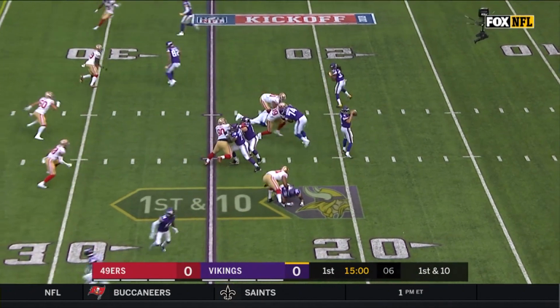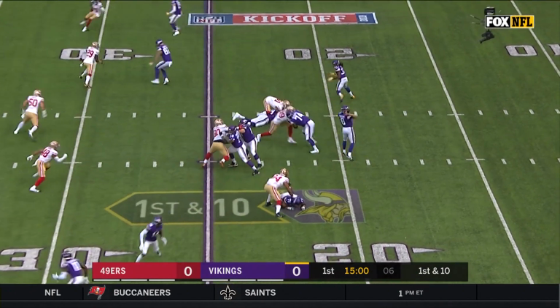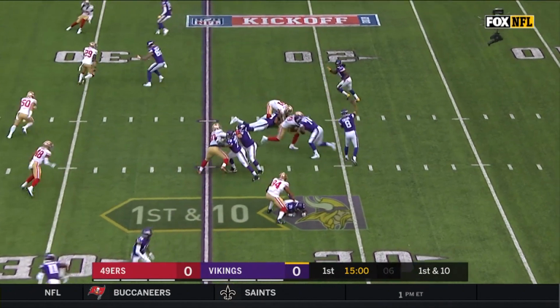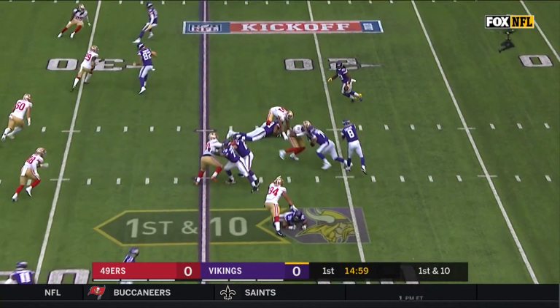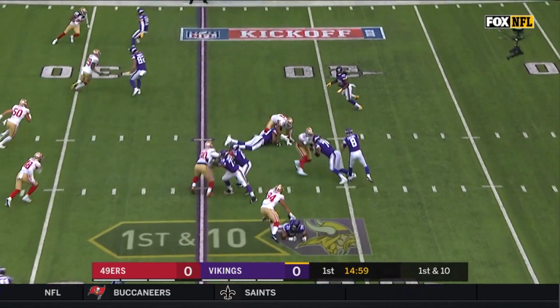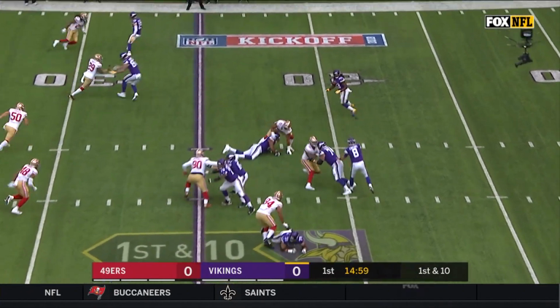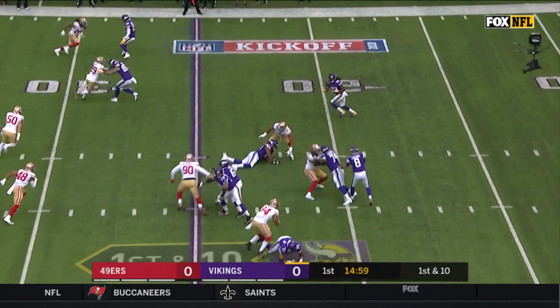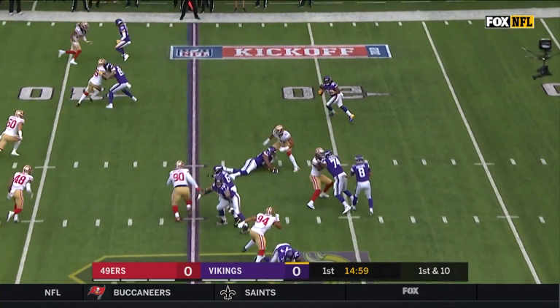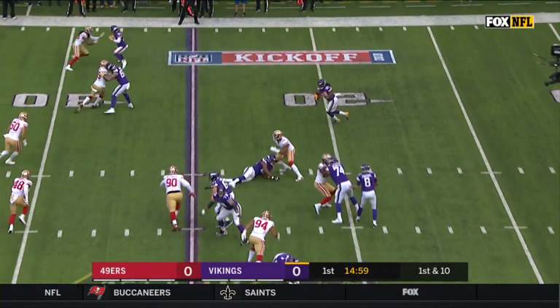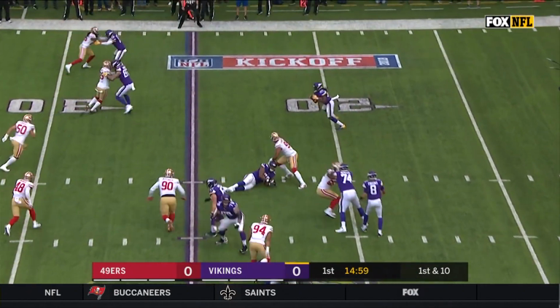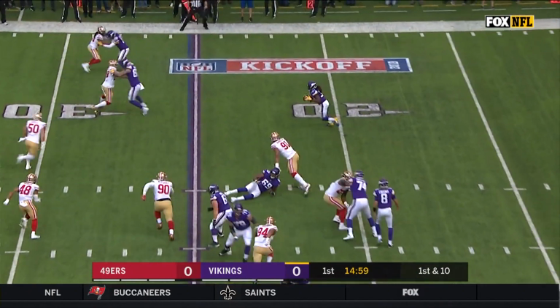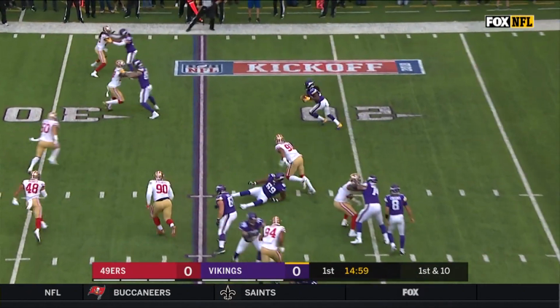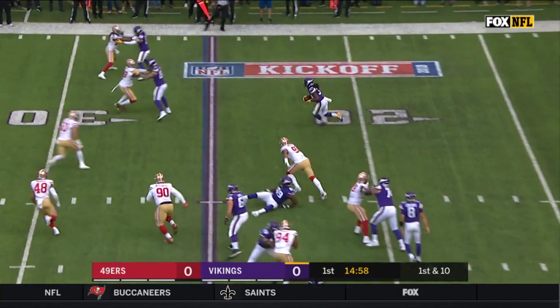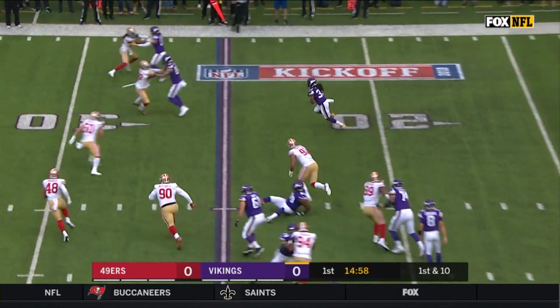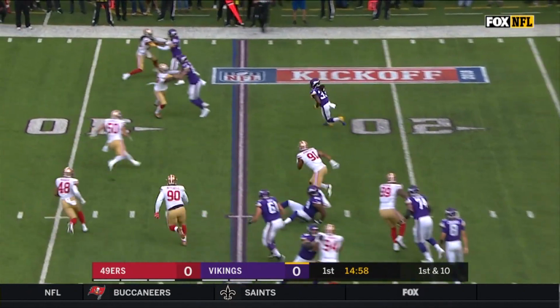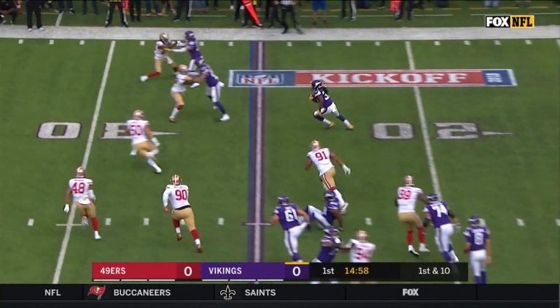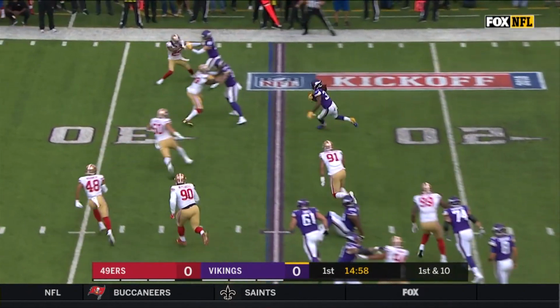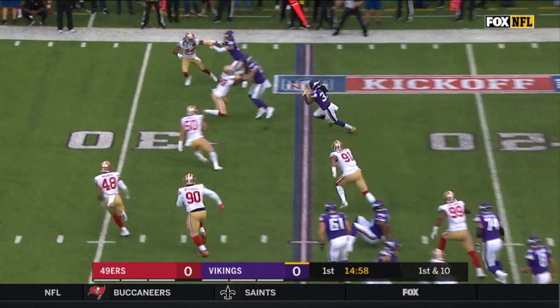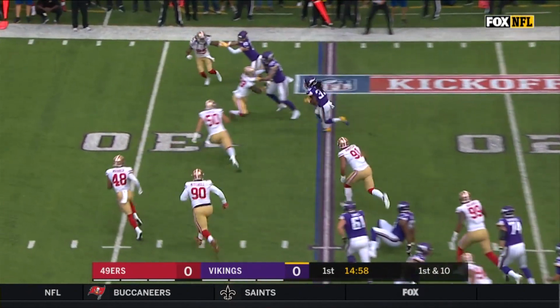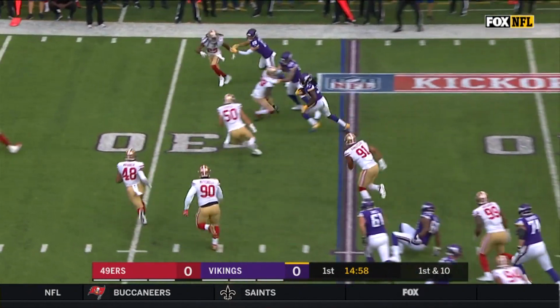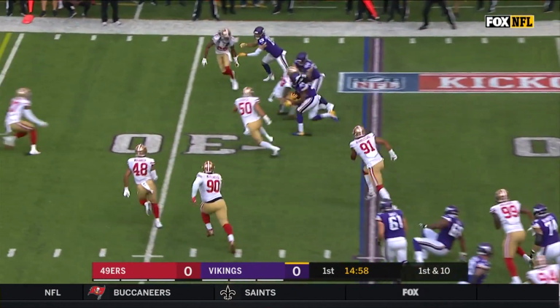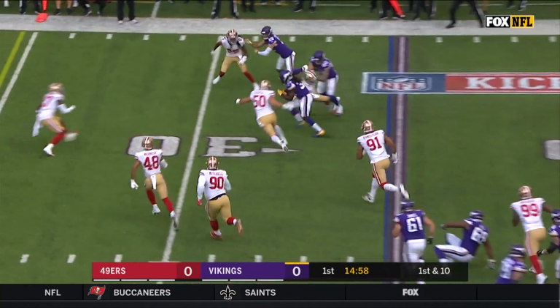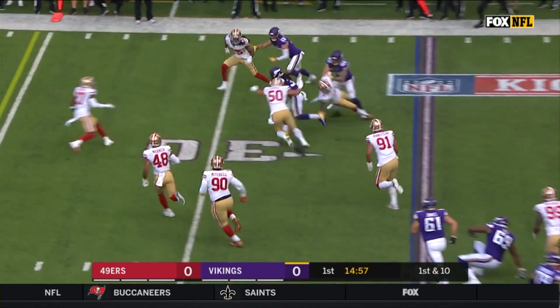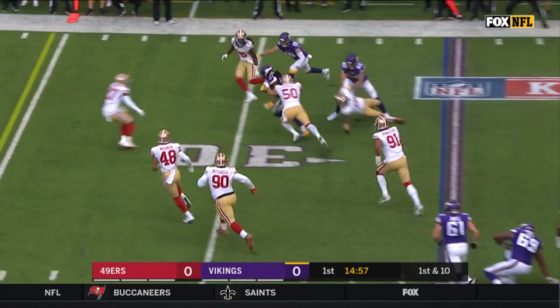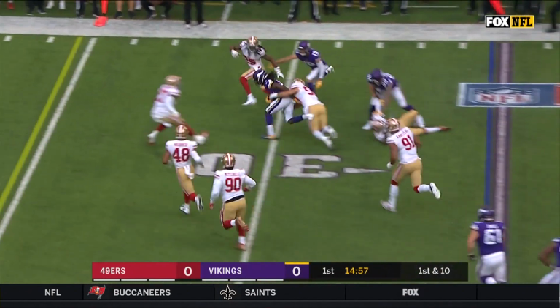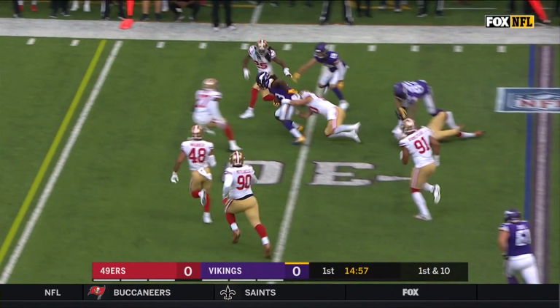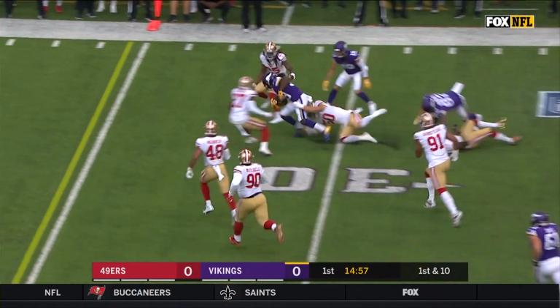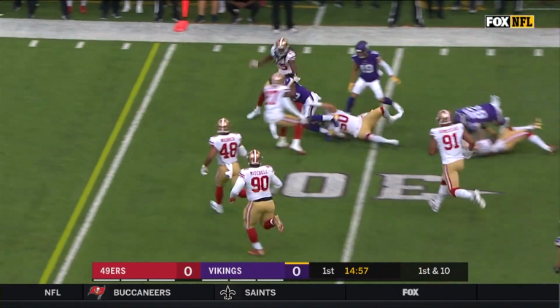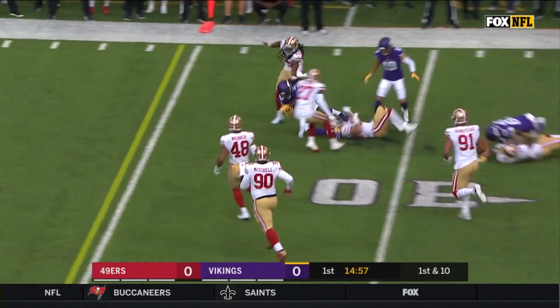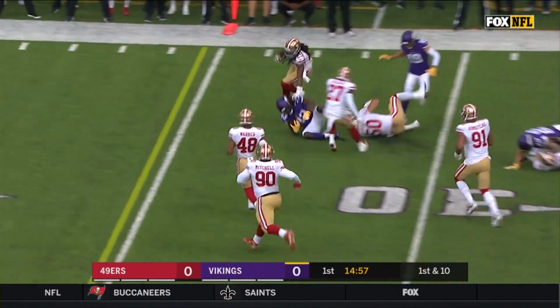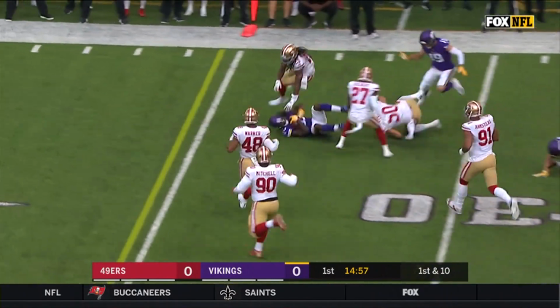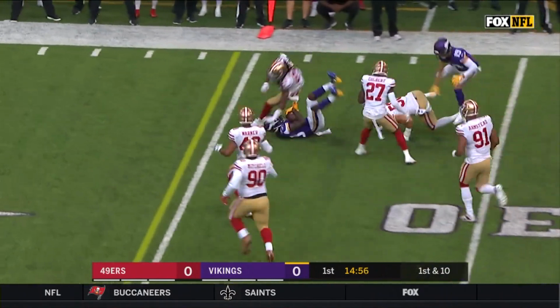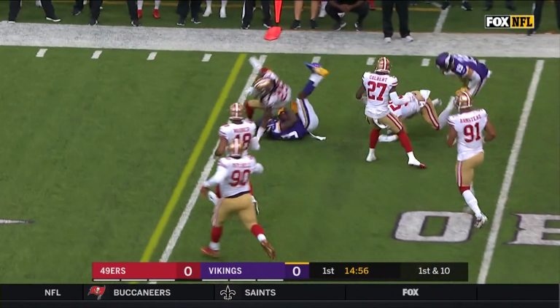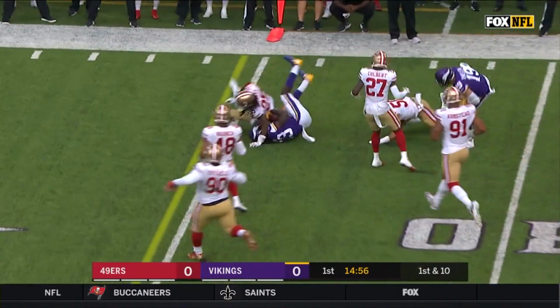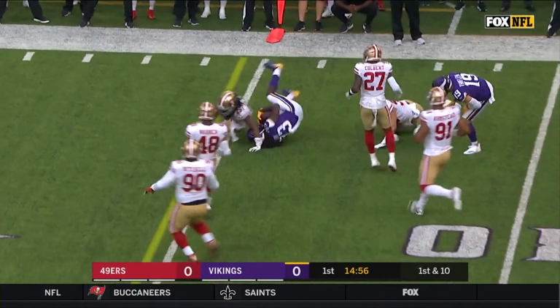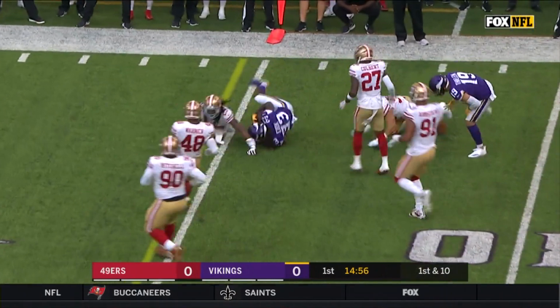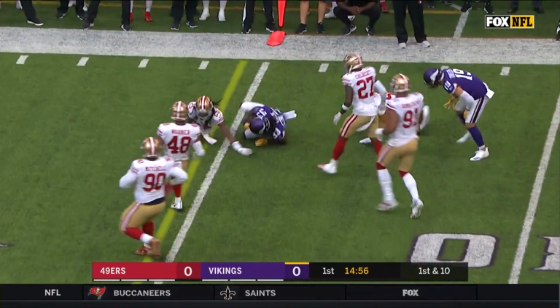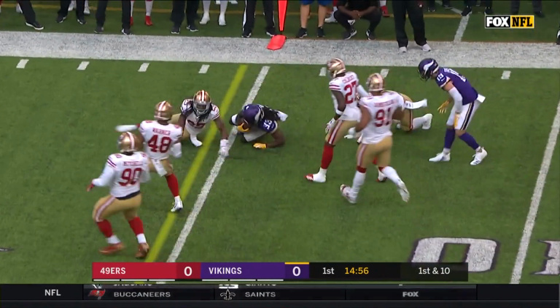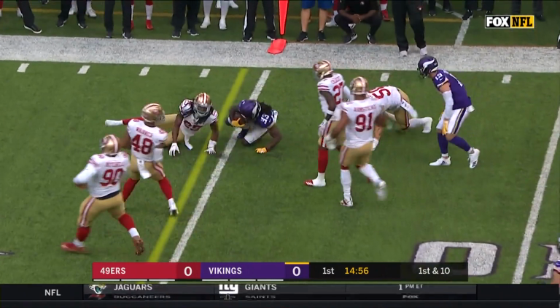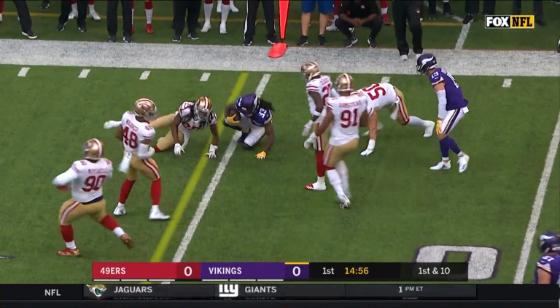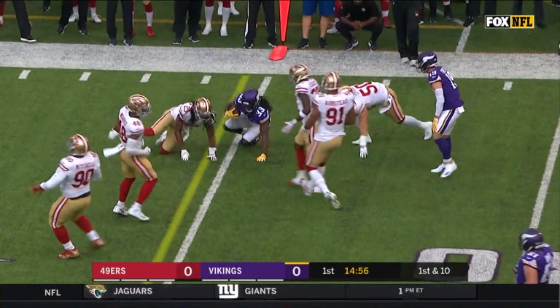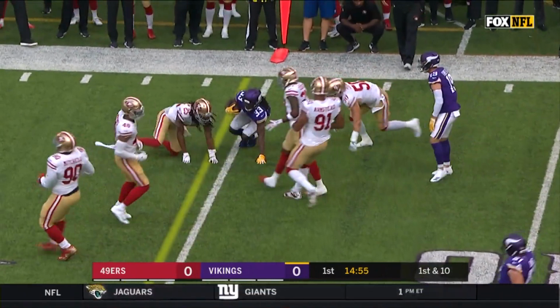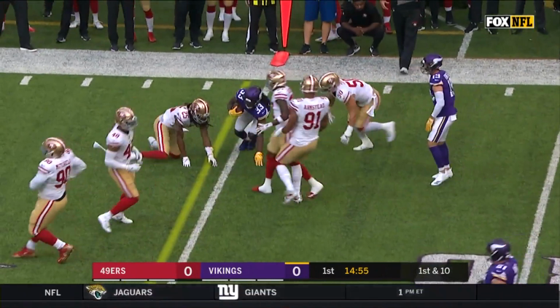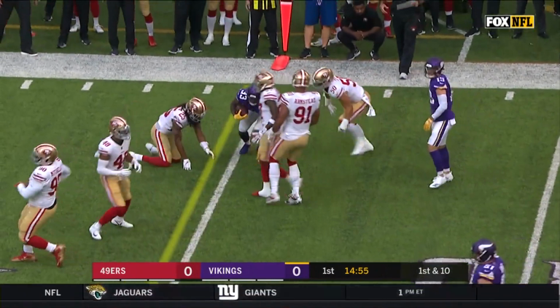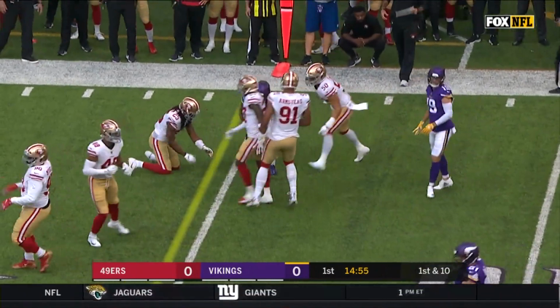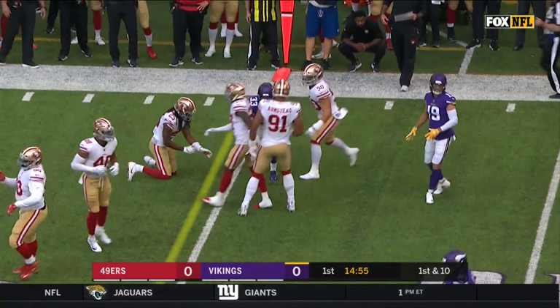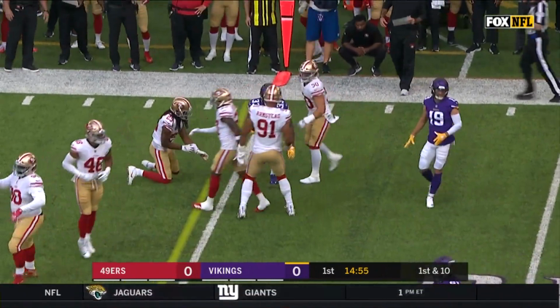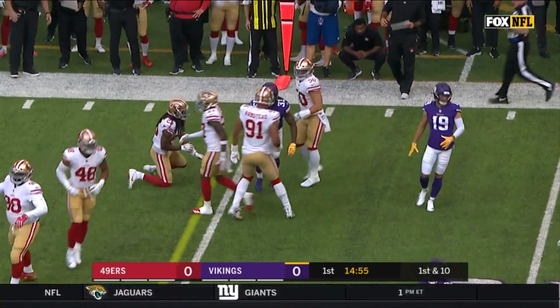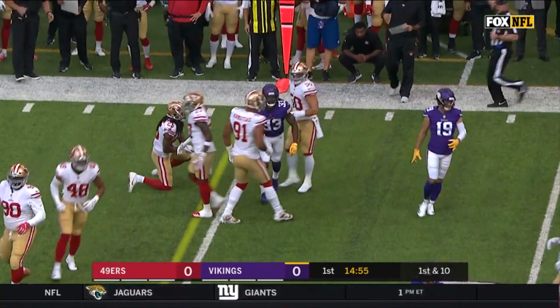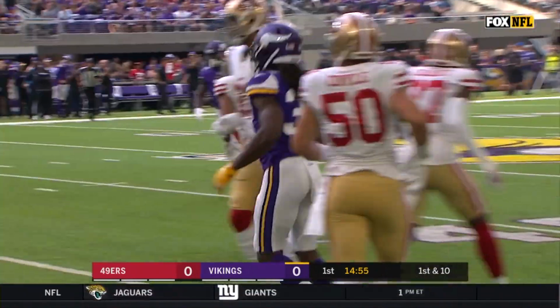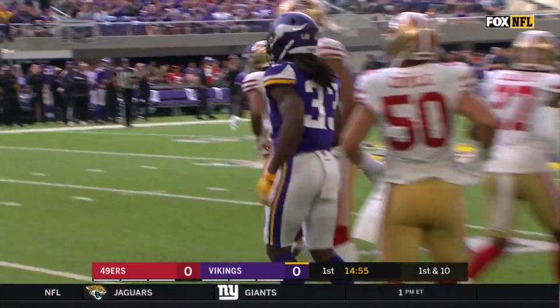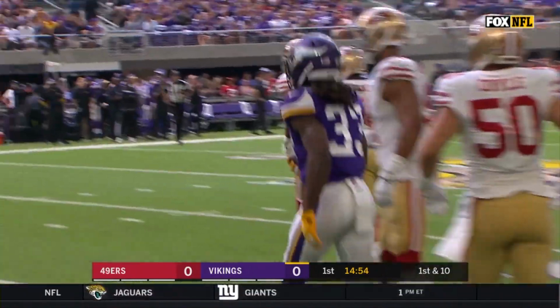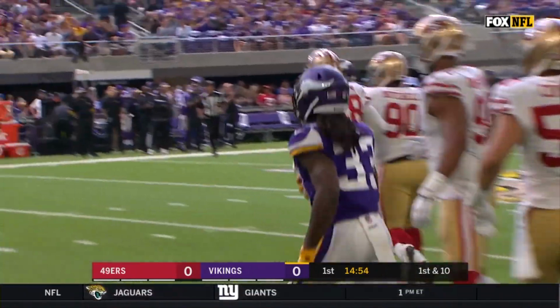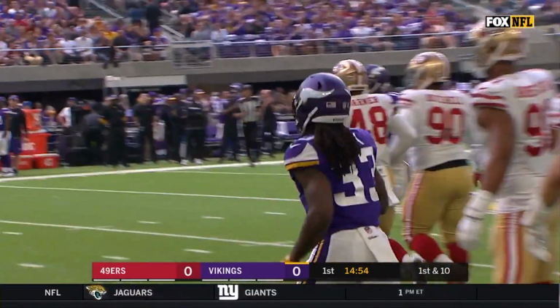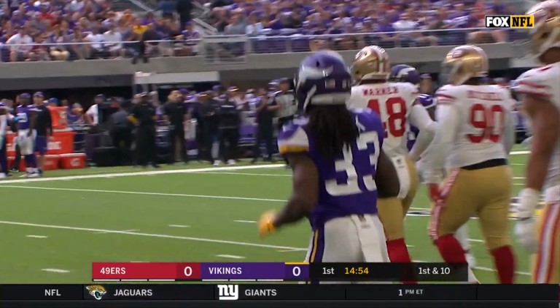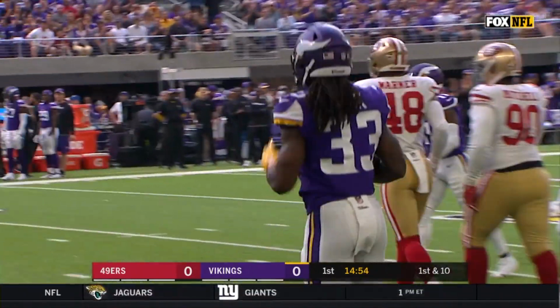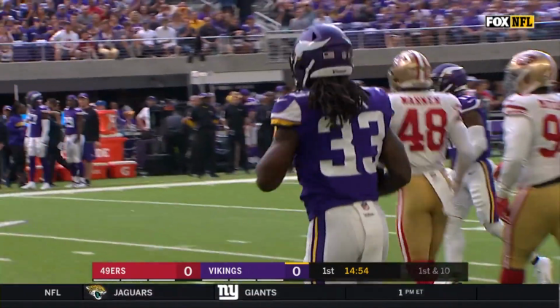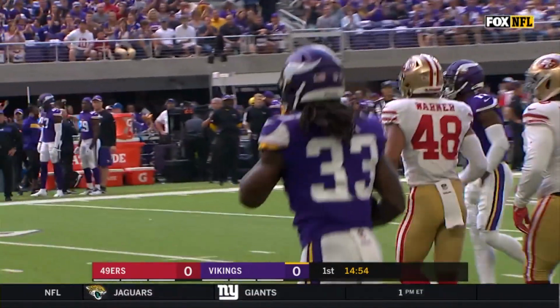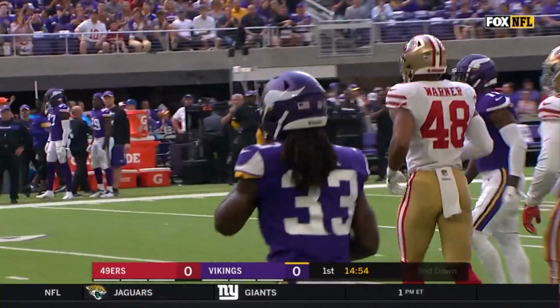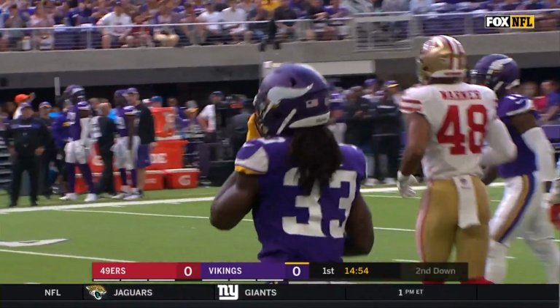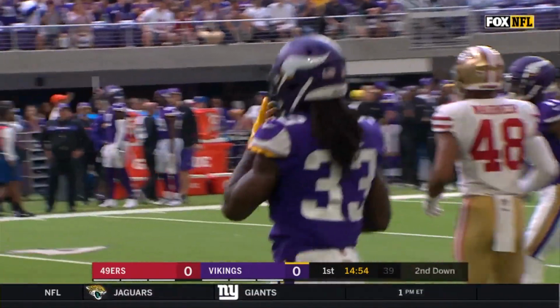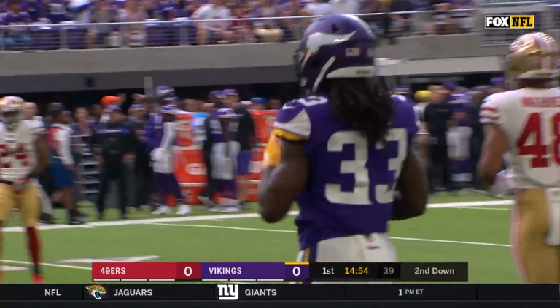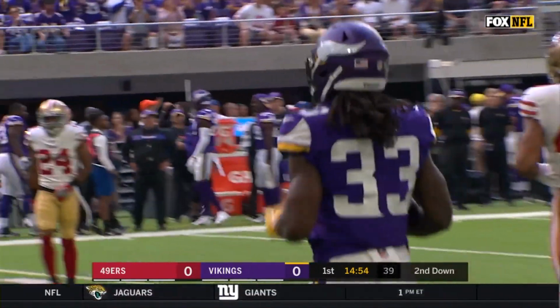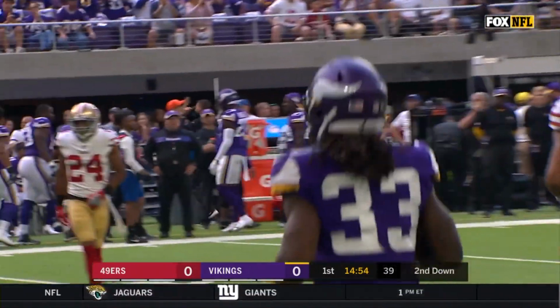First play, they'll swing it to Dalvin Cook, looking for a block, and a good one on first down is Cook.